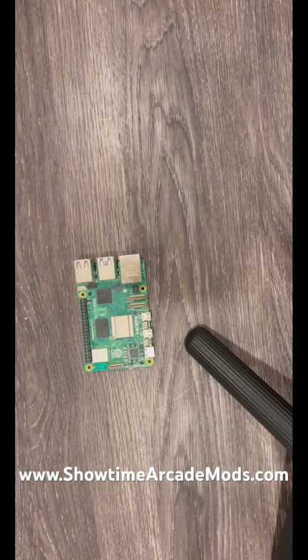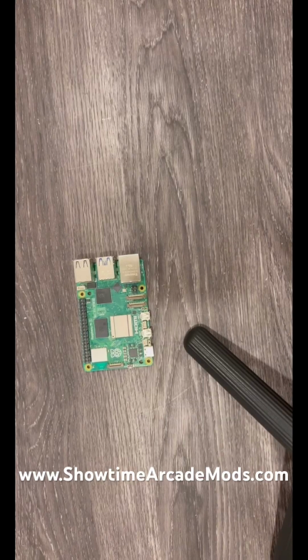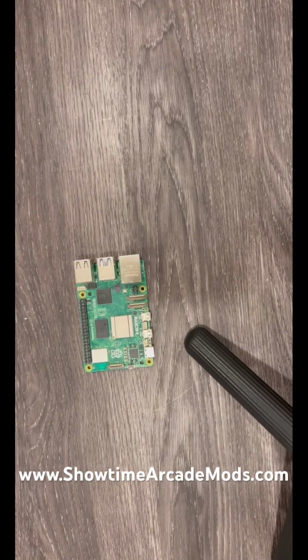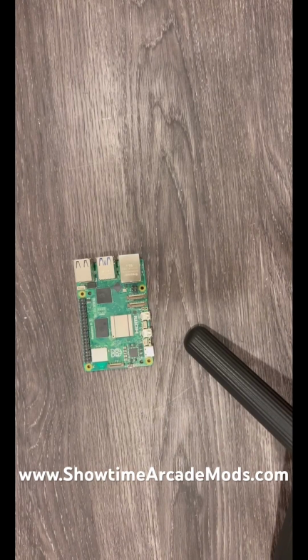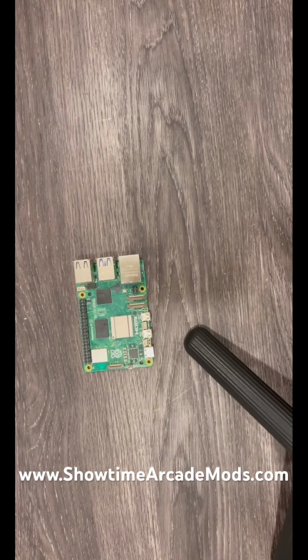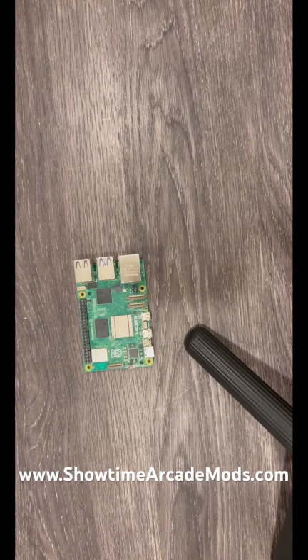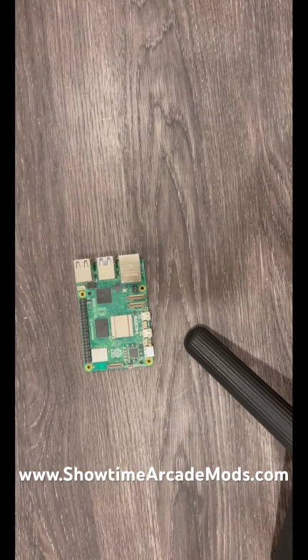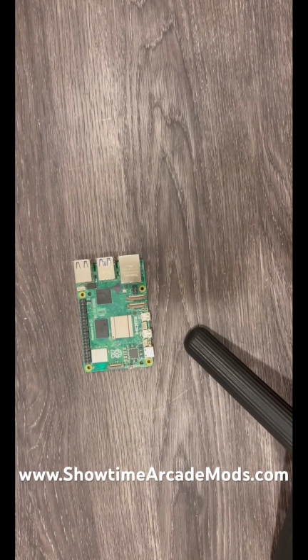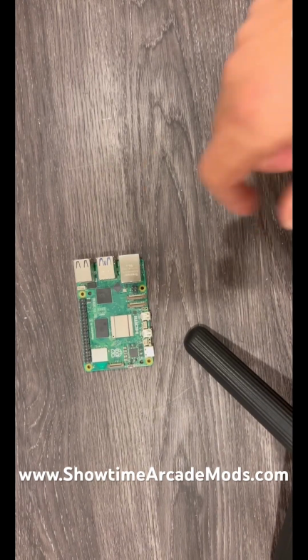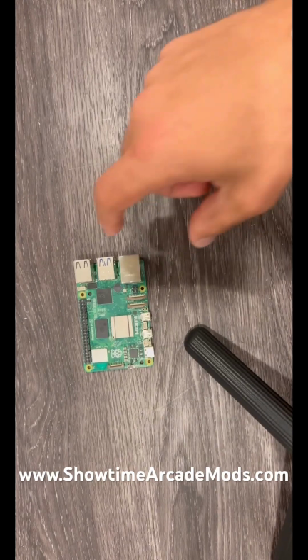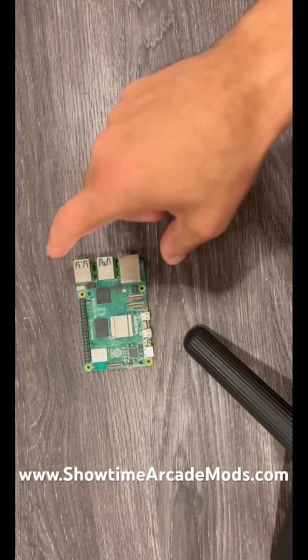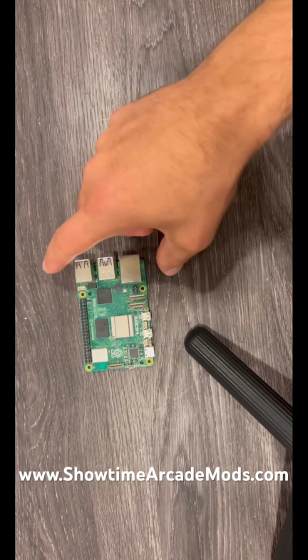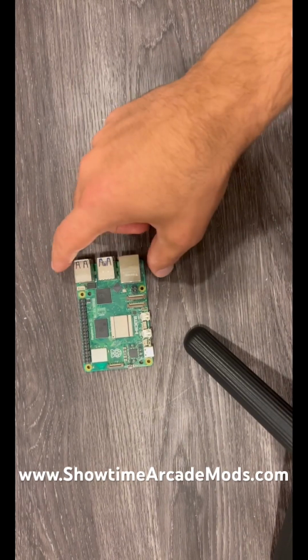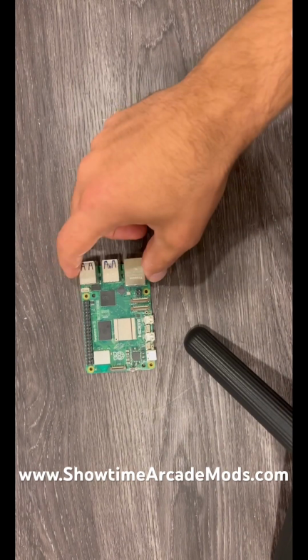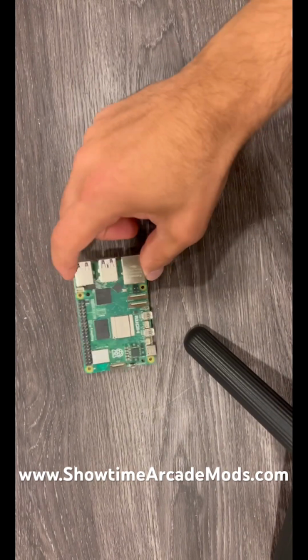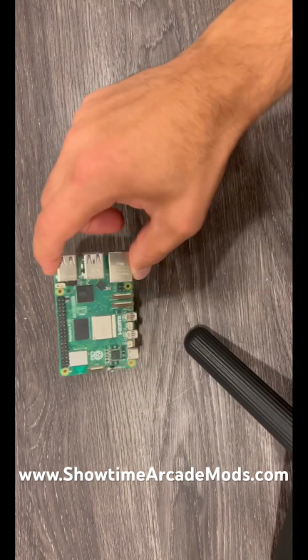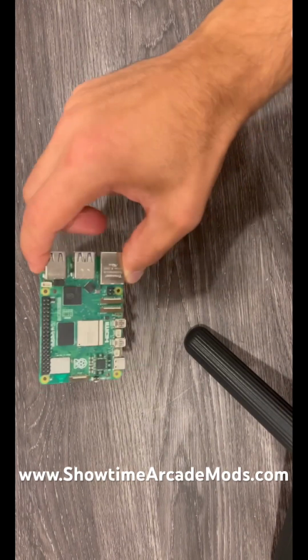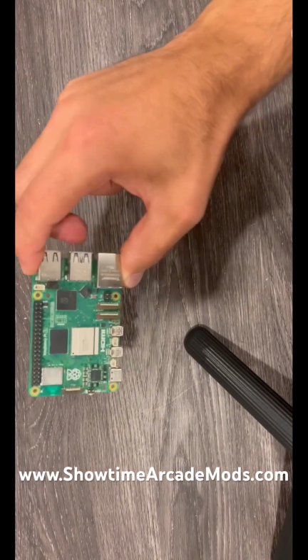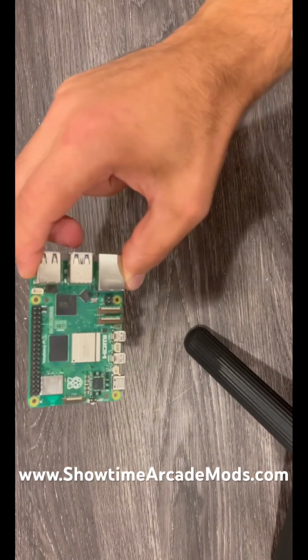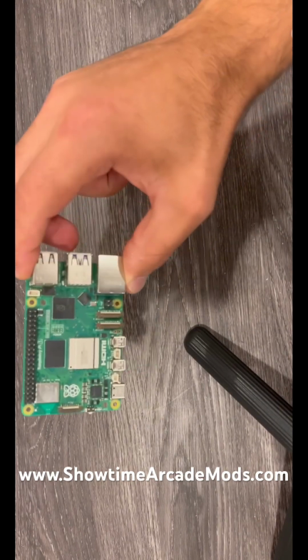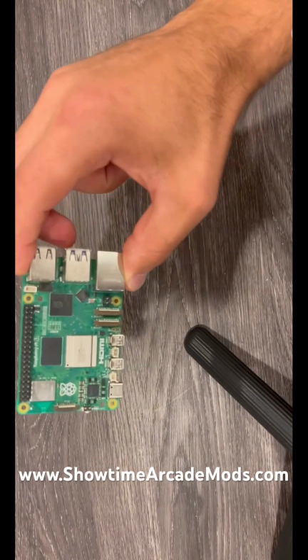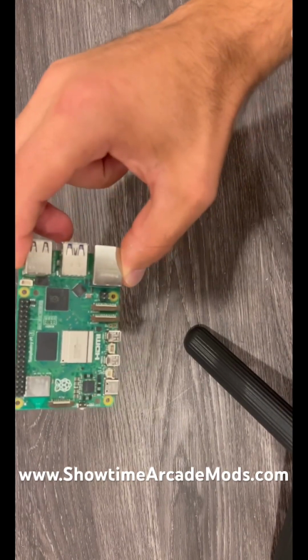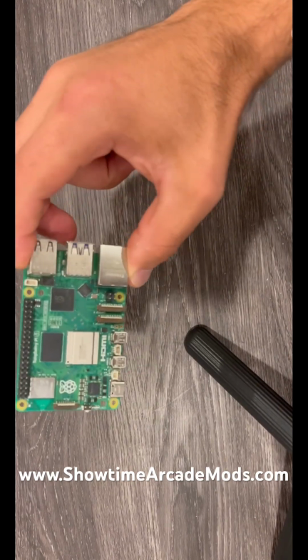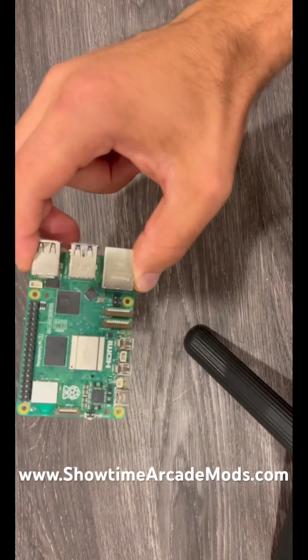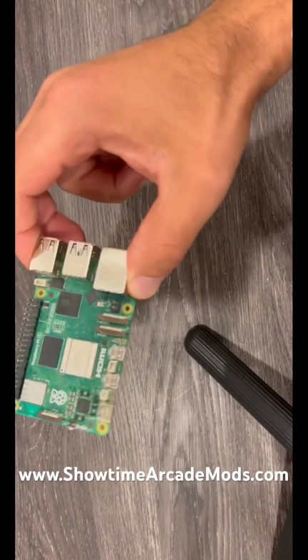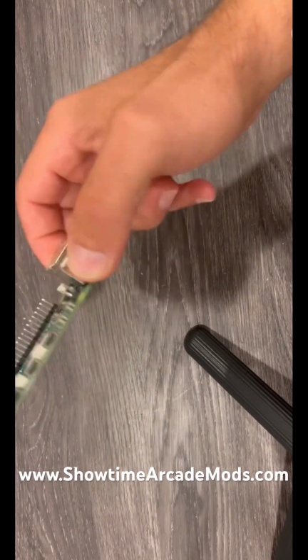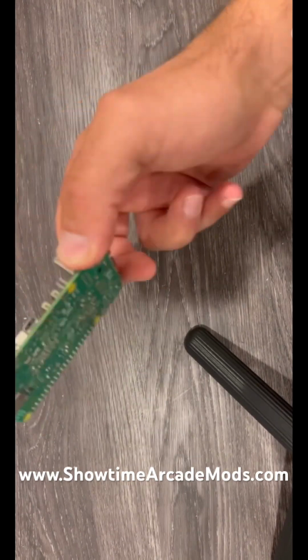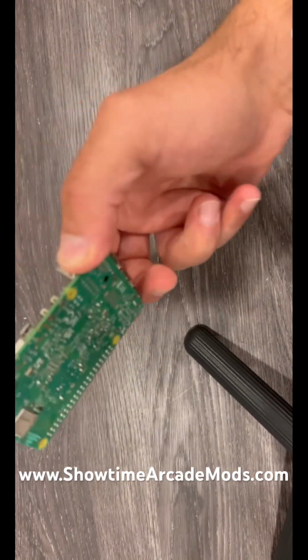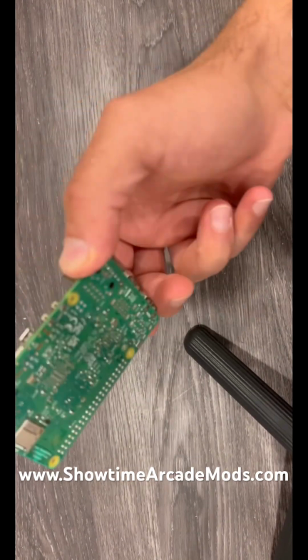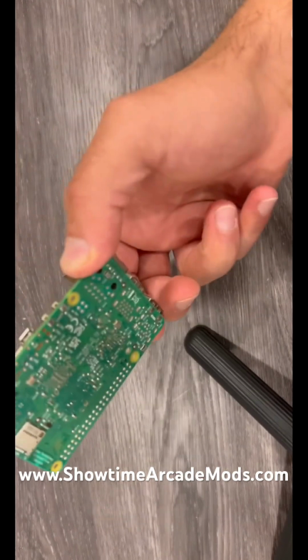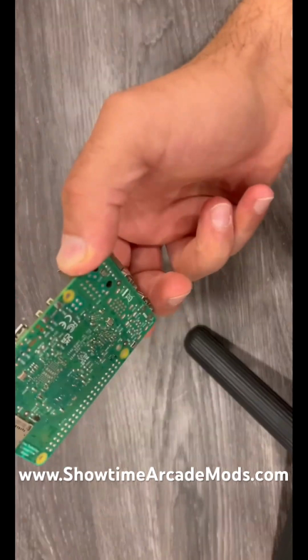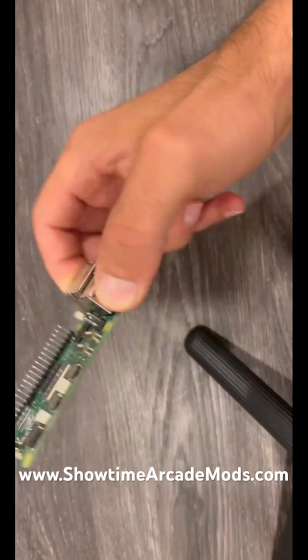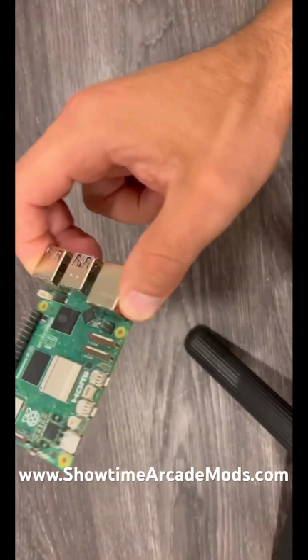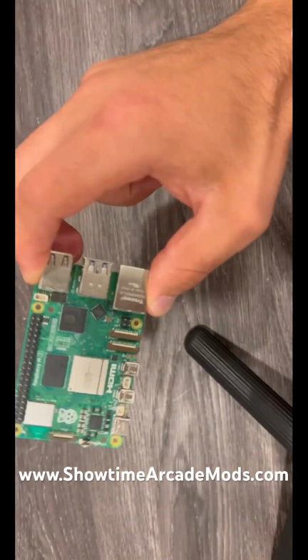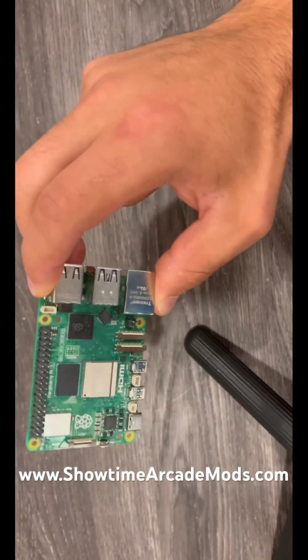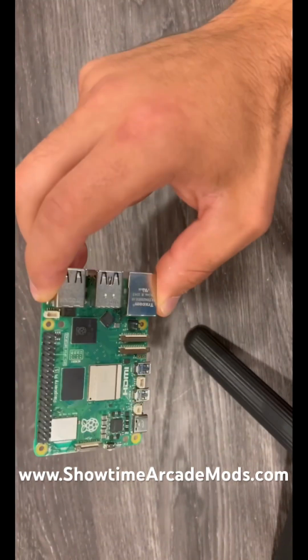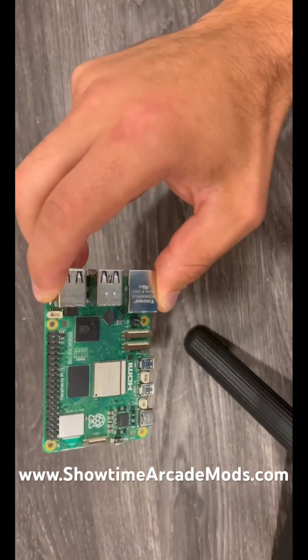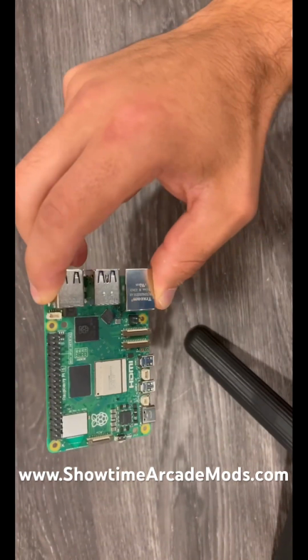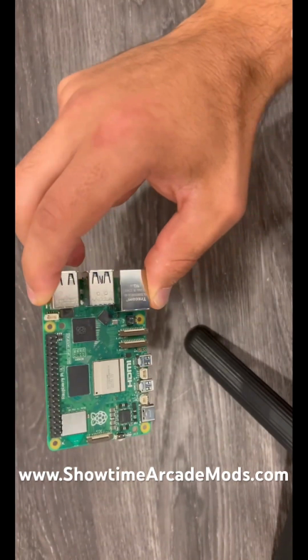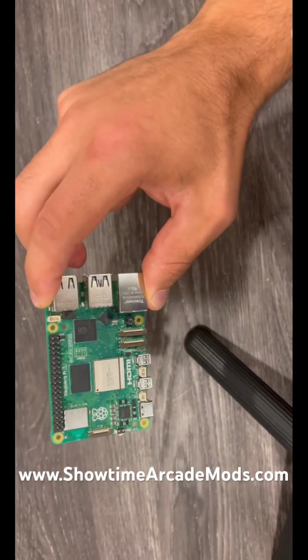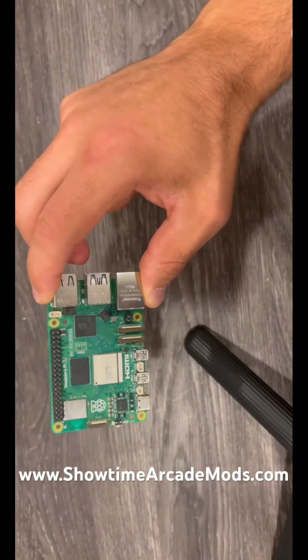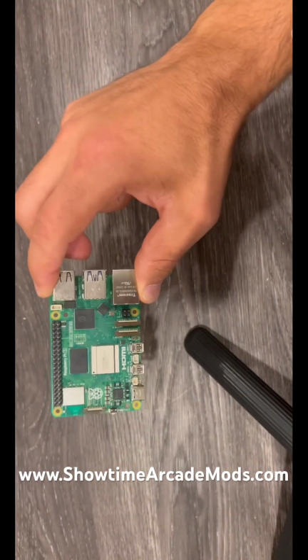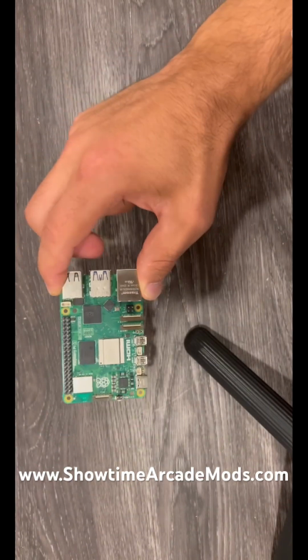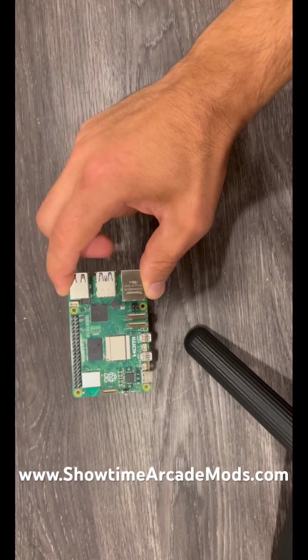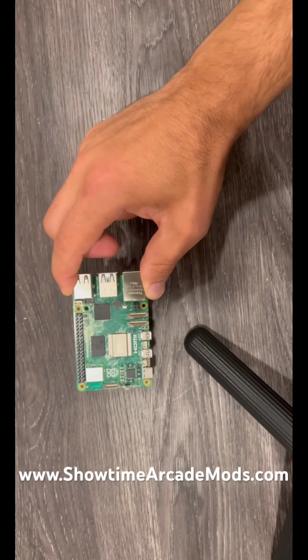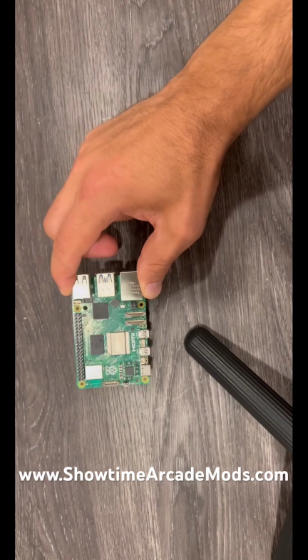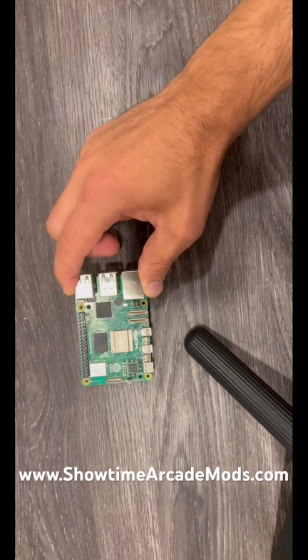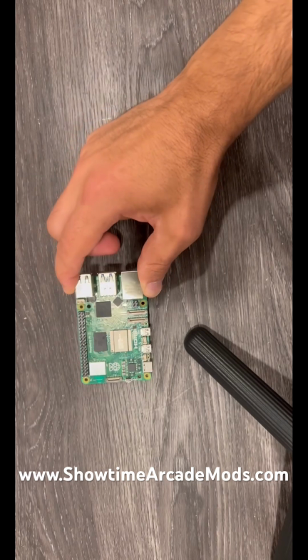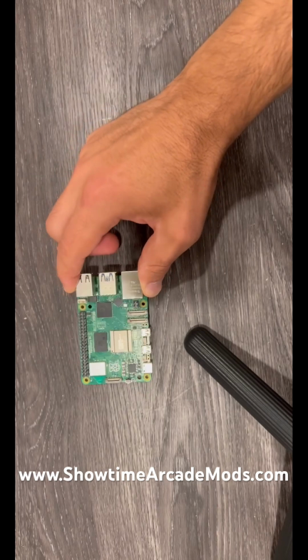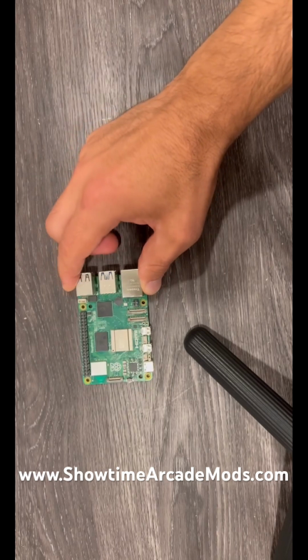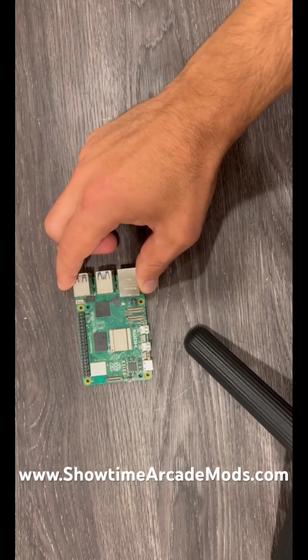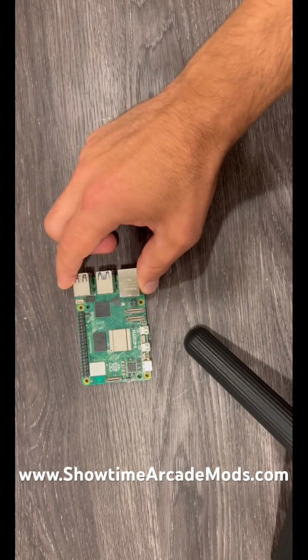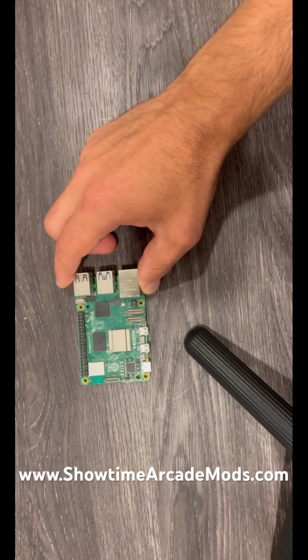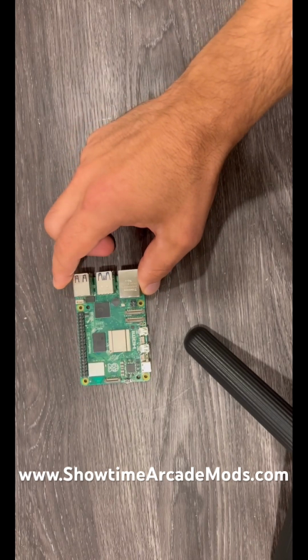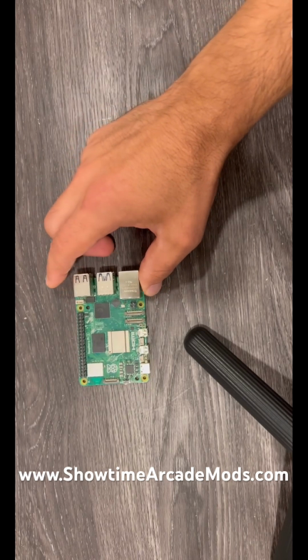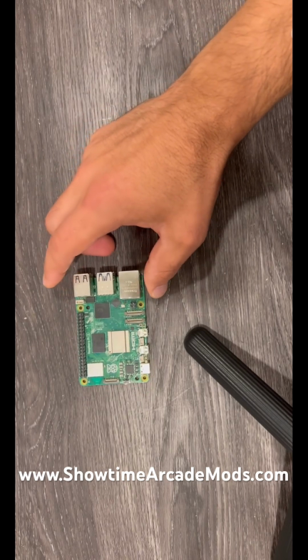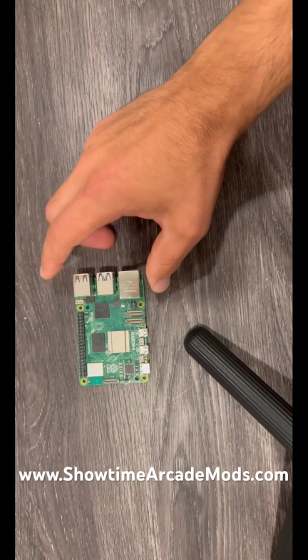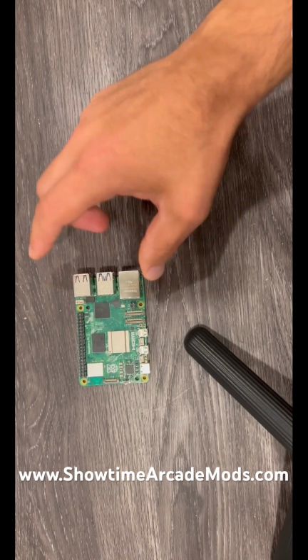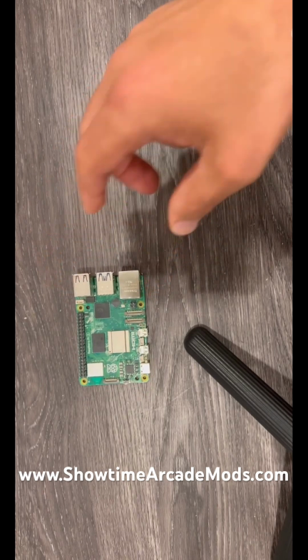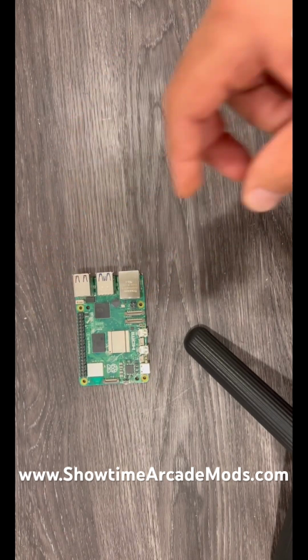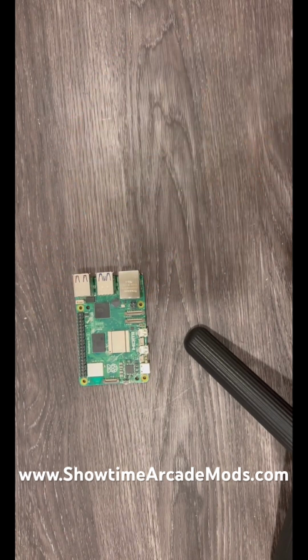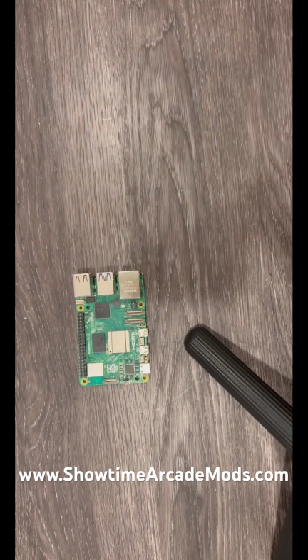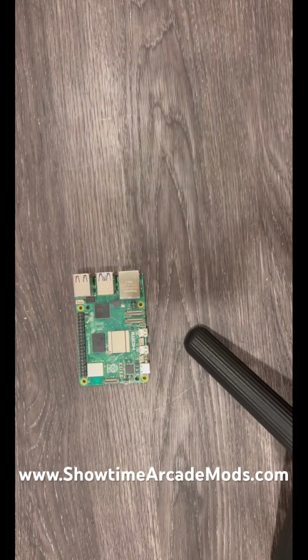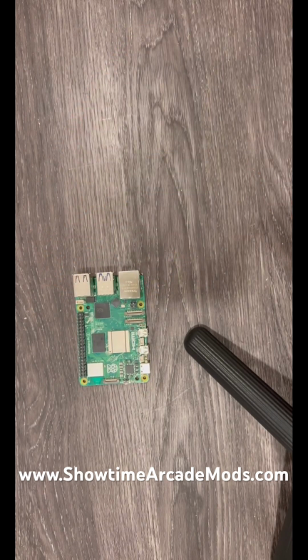Hey guys, so this is the Raspberry Pi 5 and it gets extremely hot, significantly hotter than a Raspberry Pi 4.